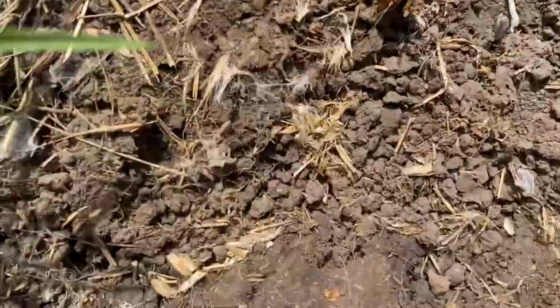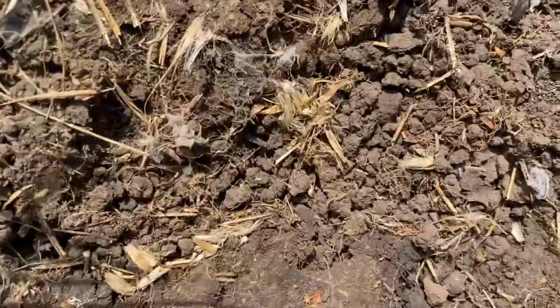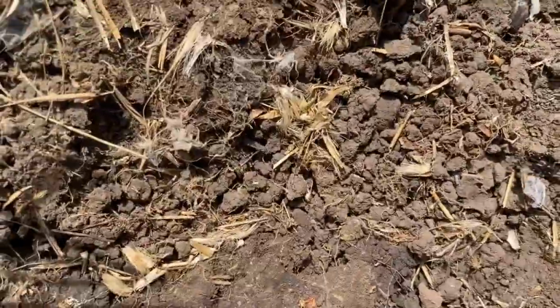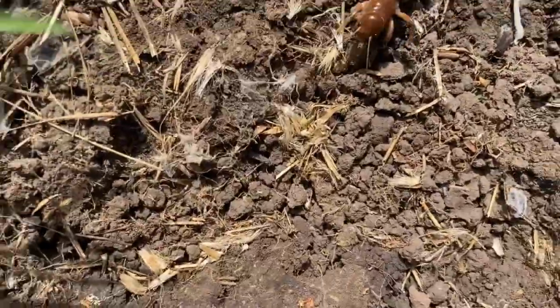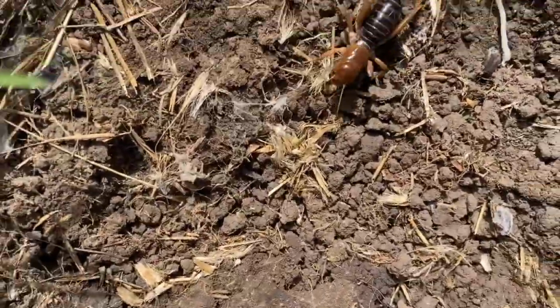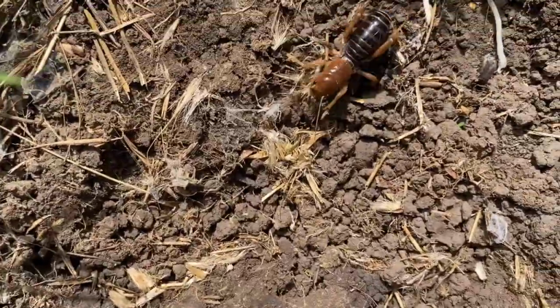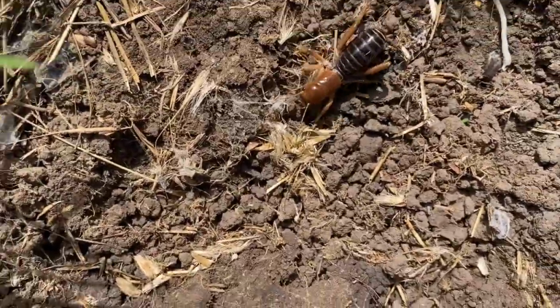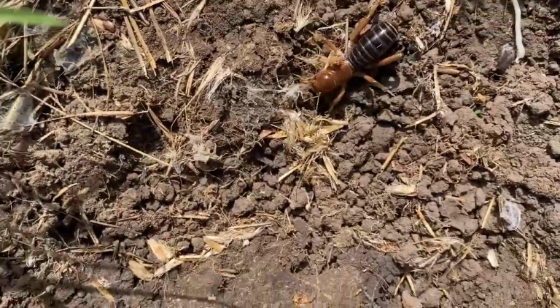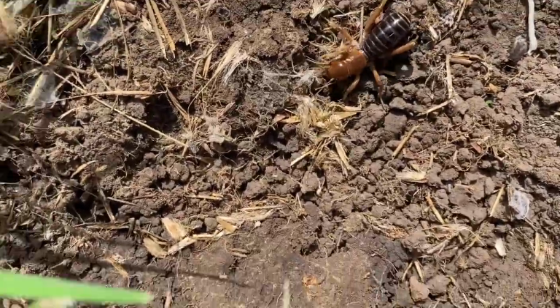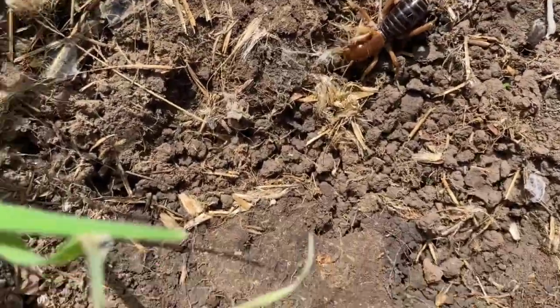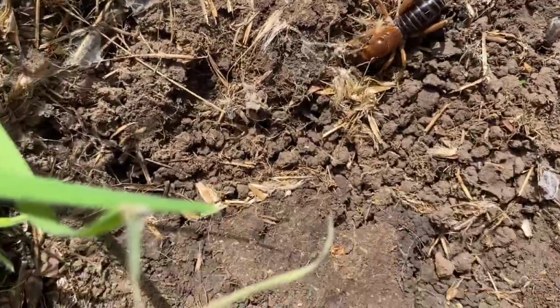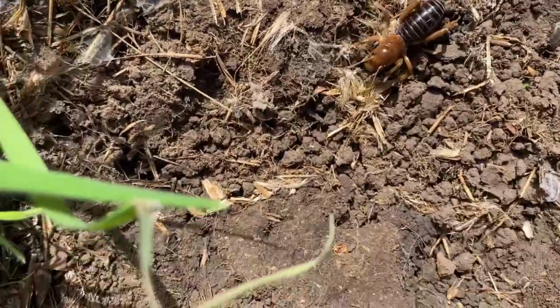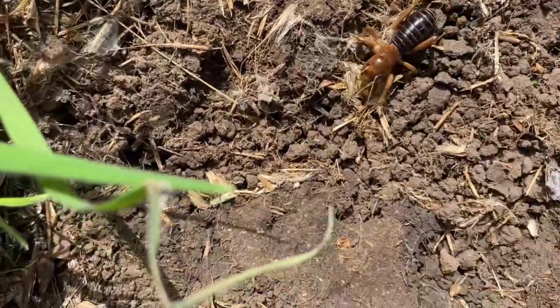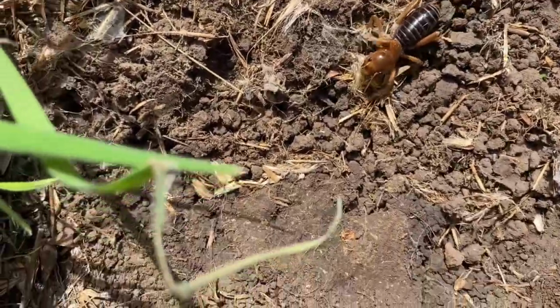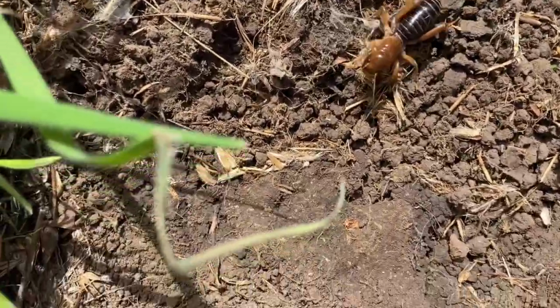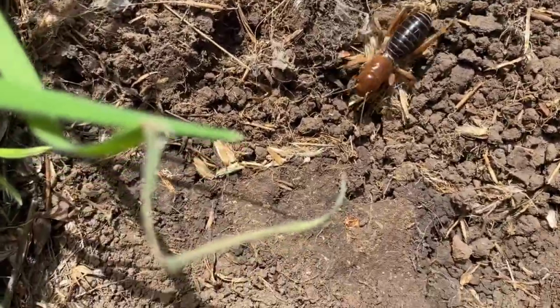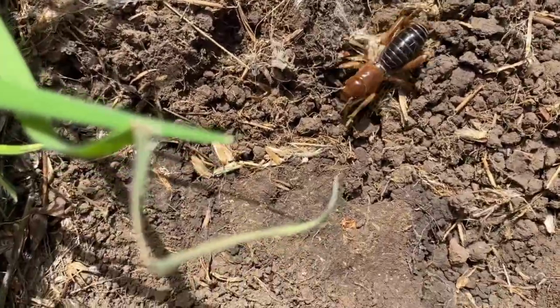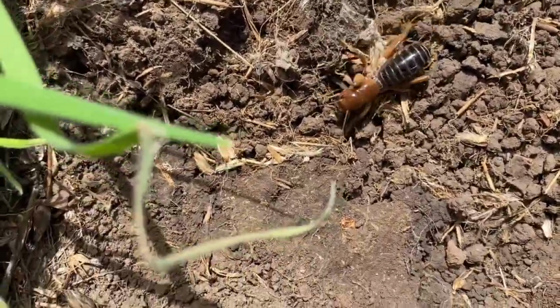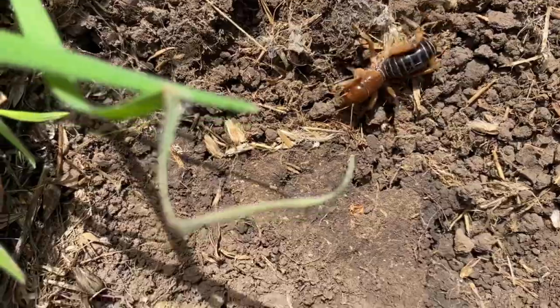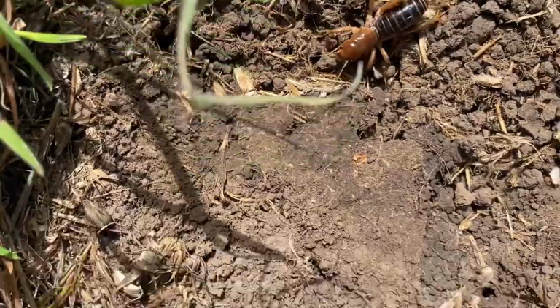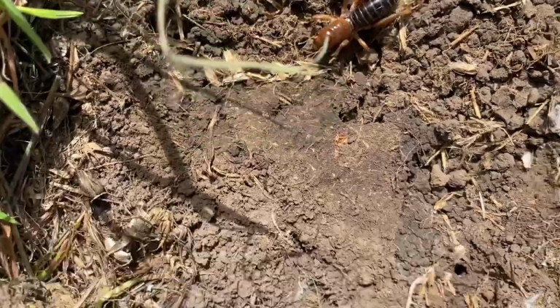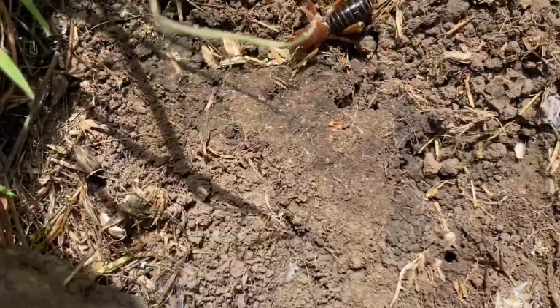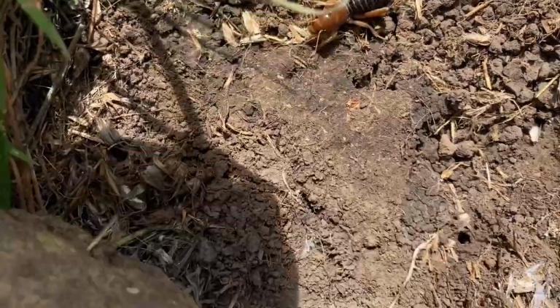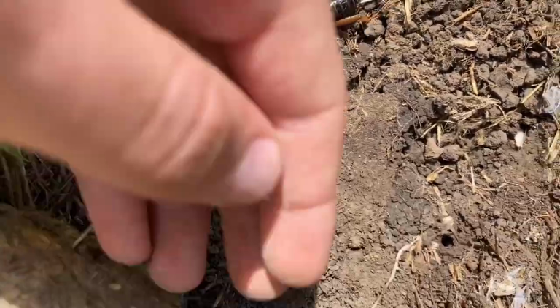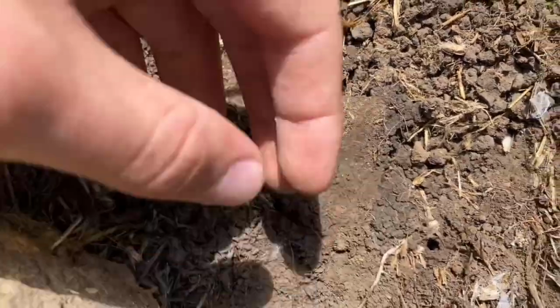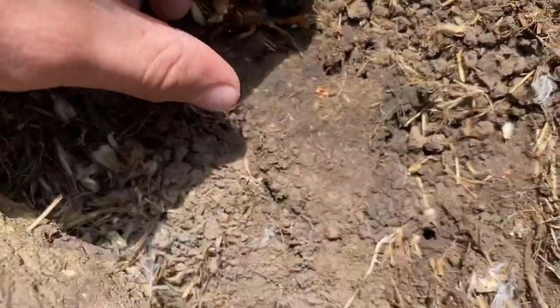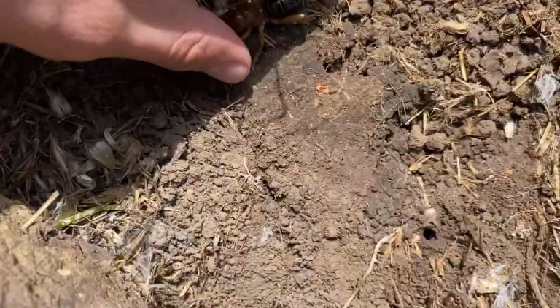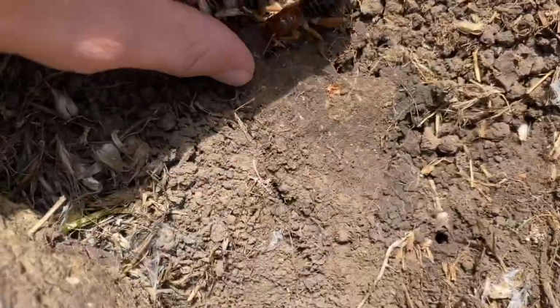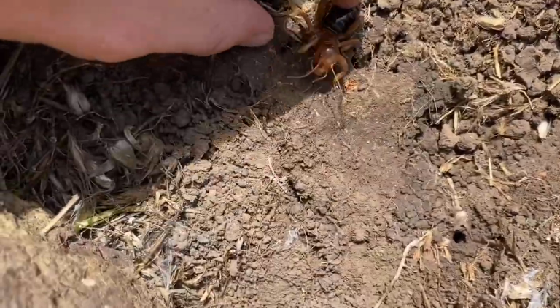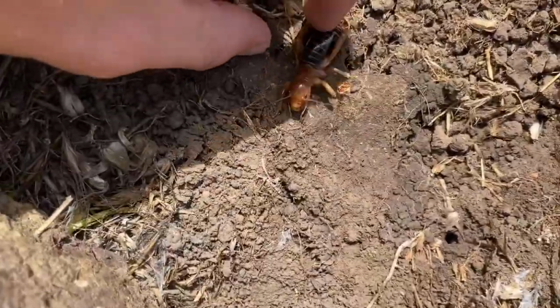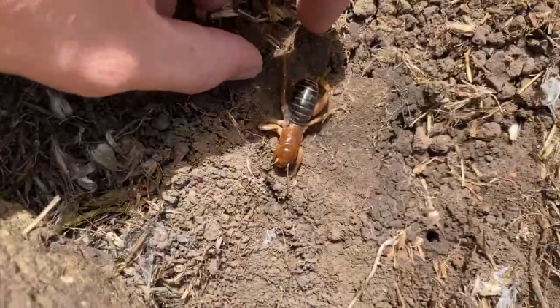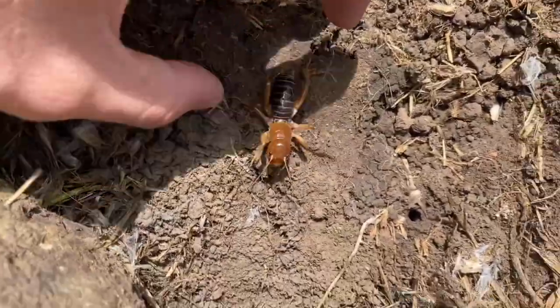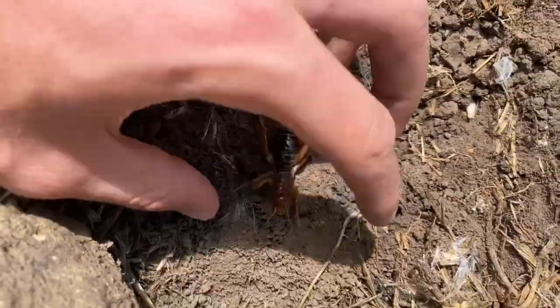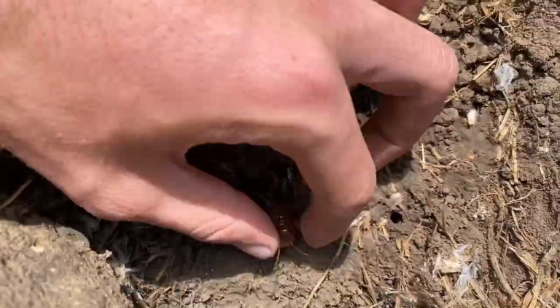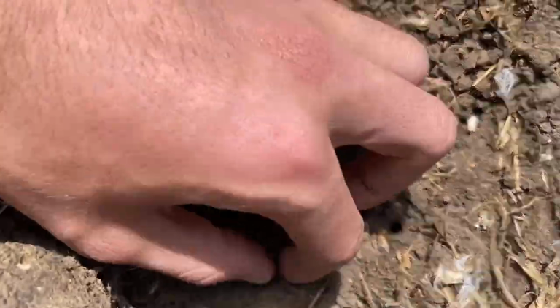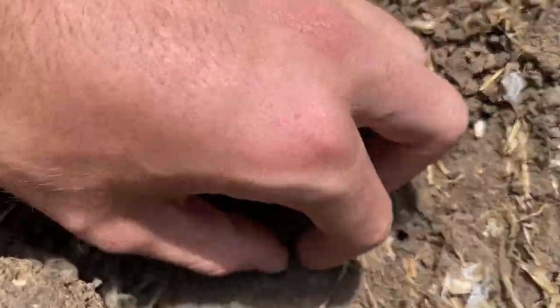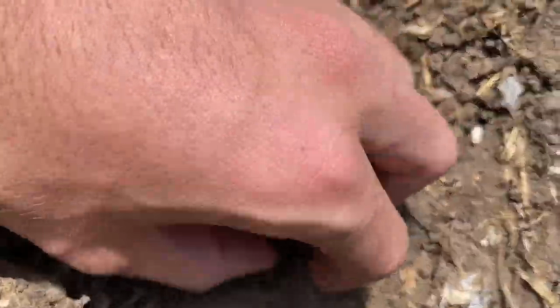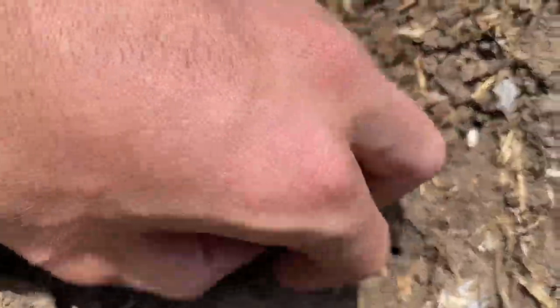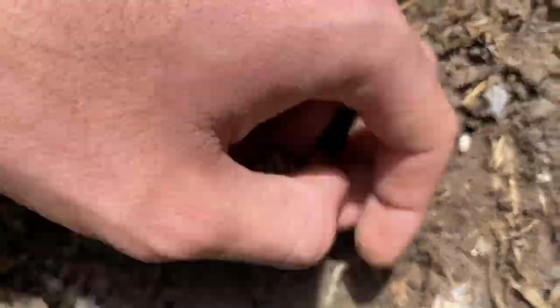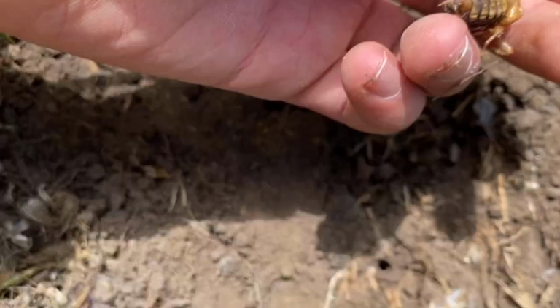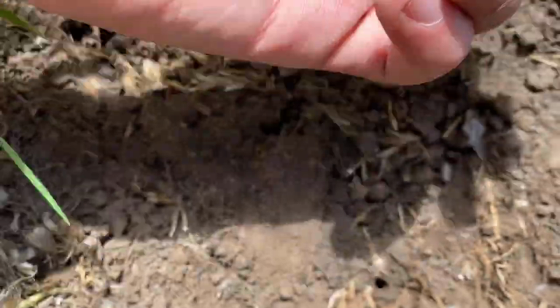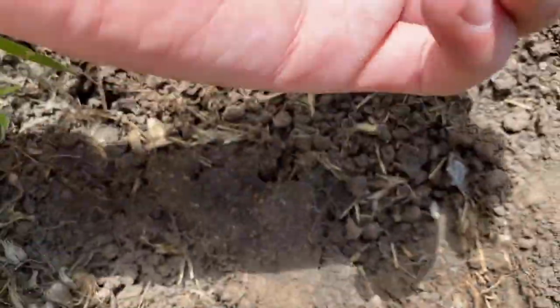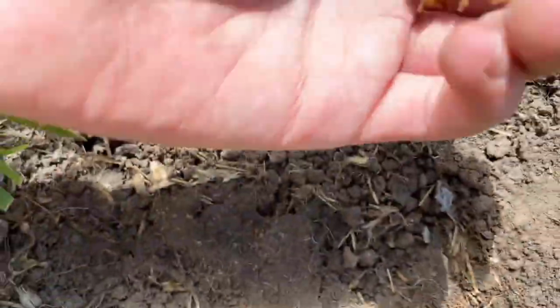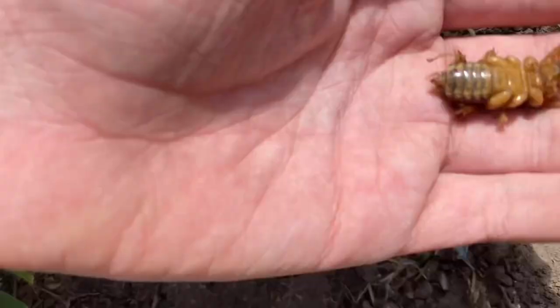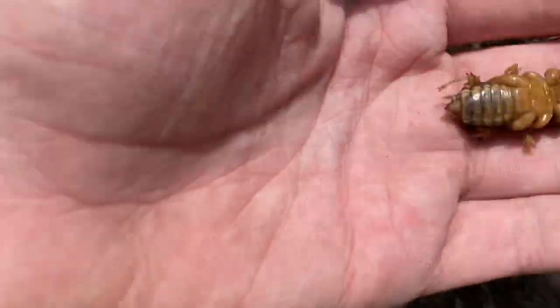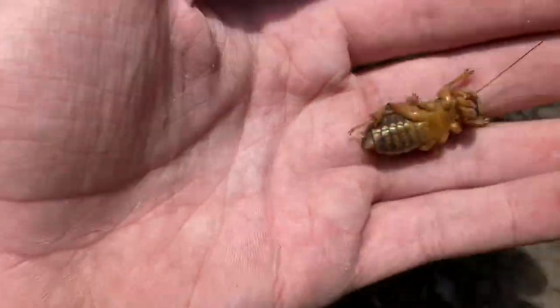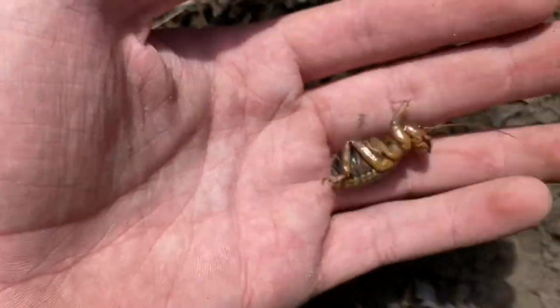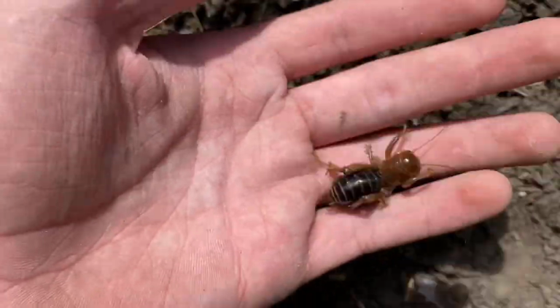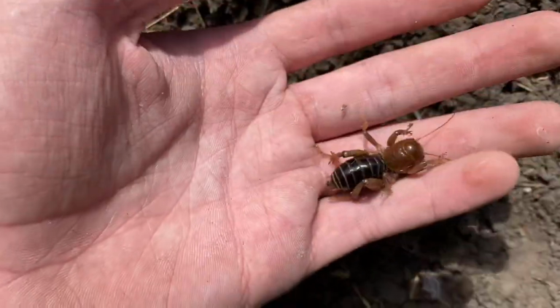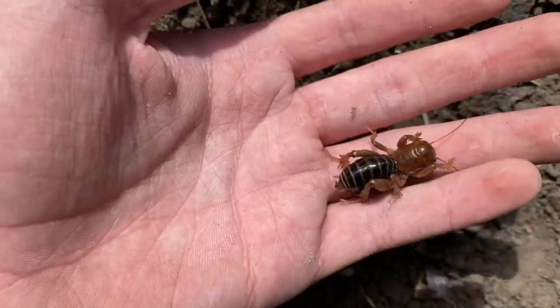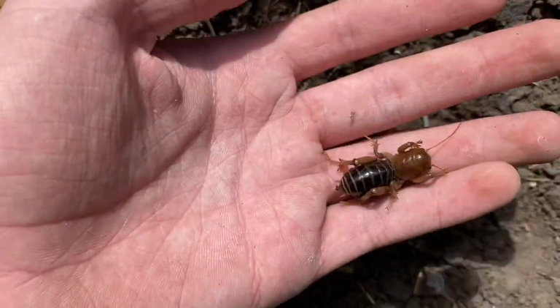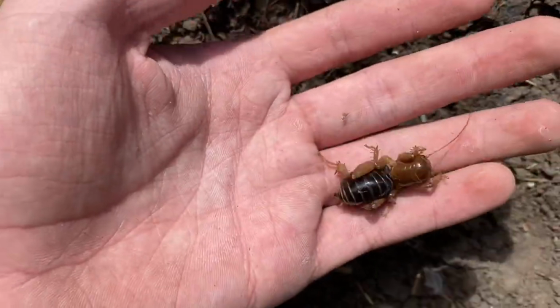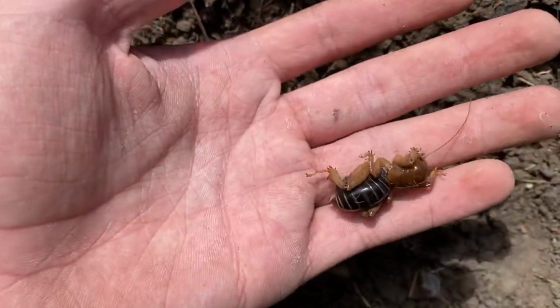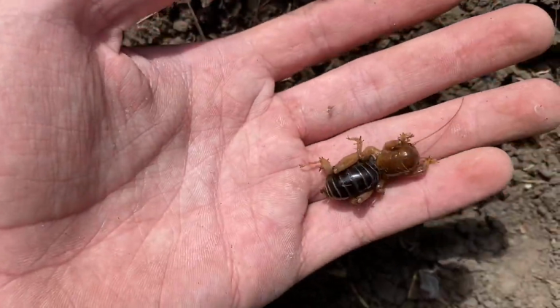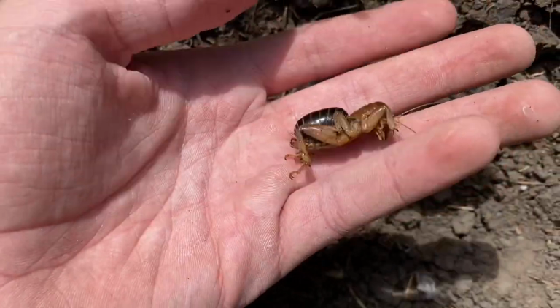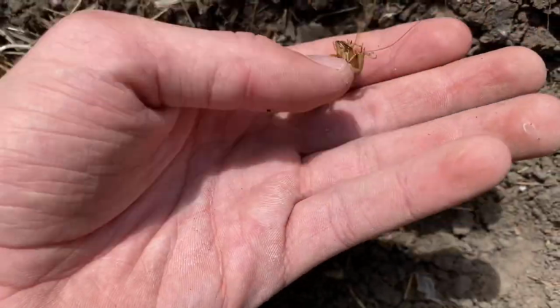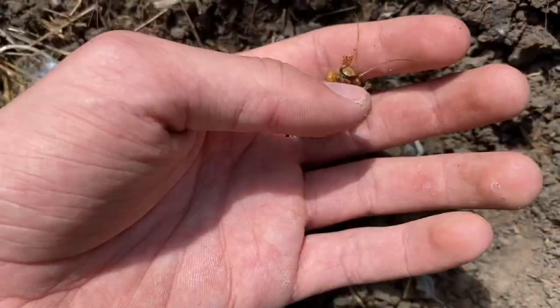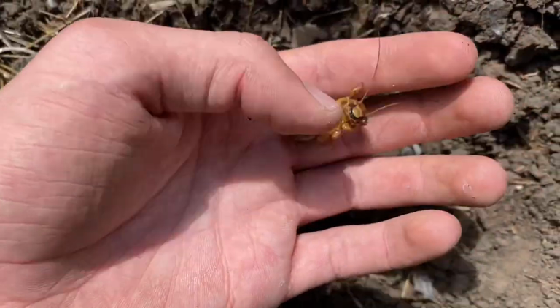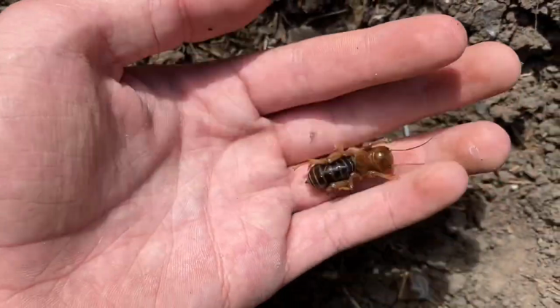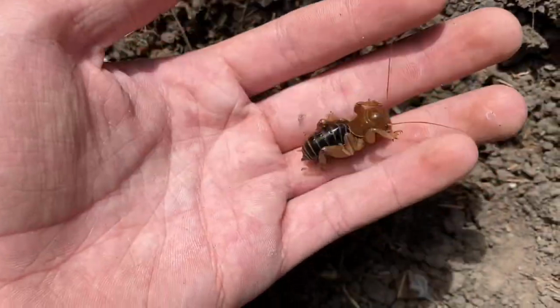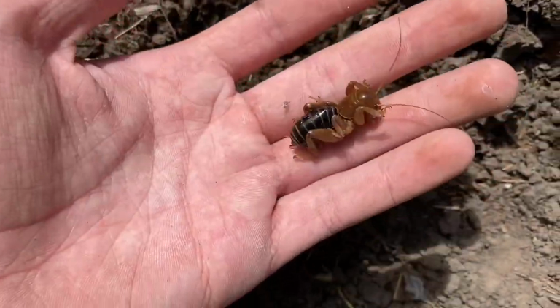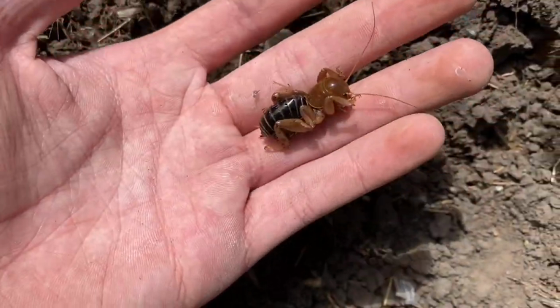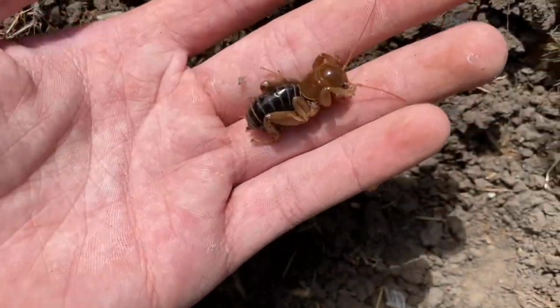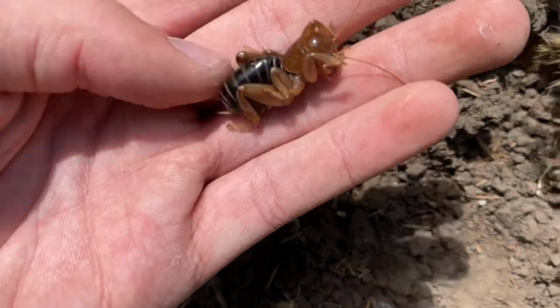Another Jerusalem cricket. Come here. A medium-sized one.